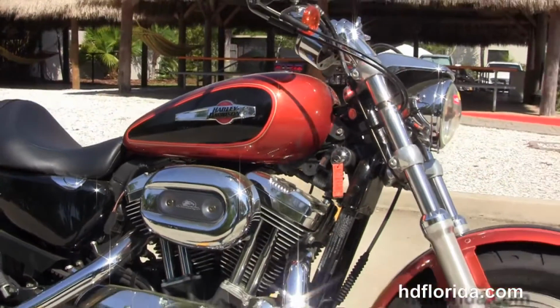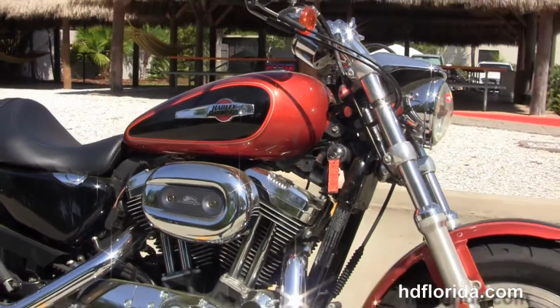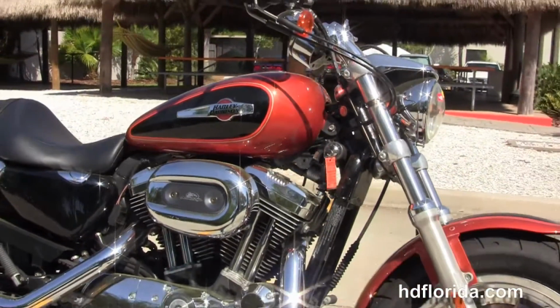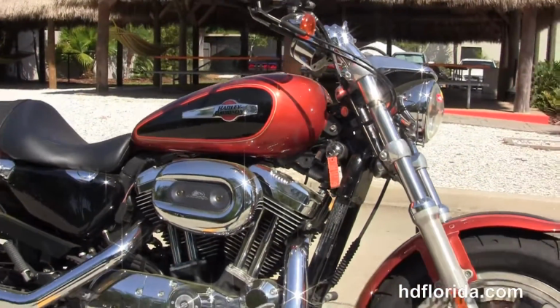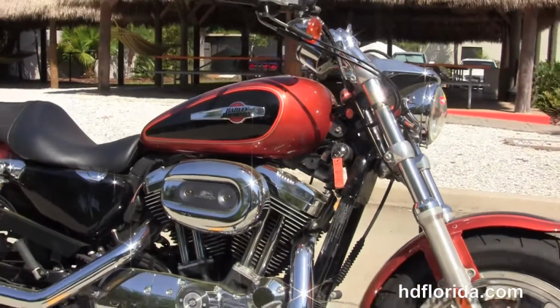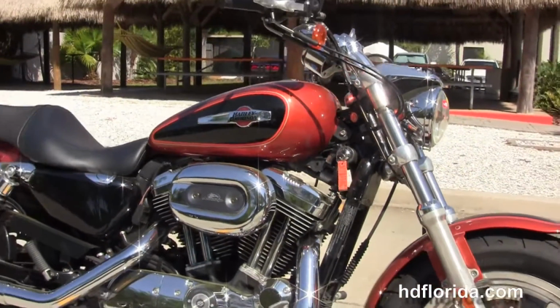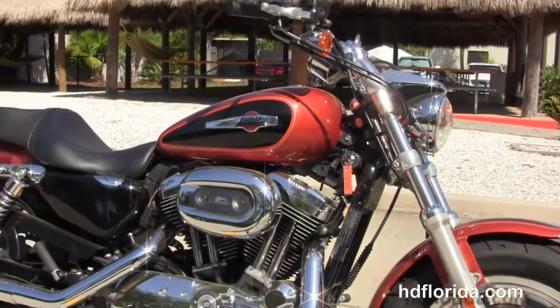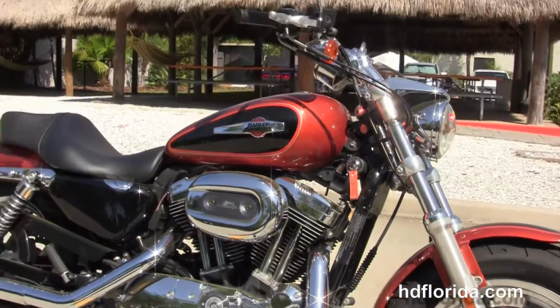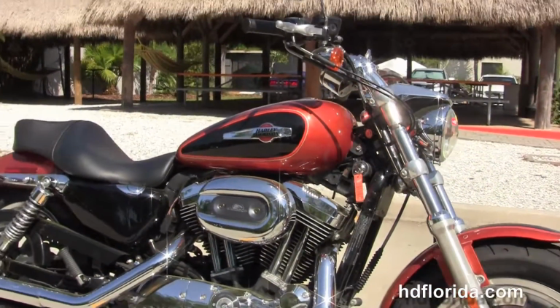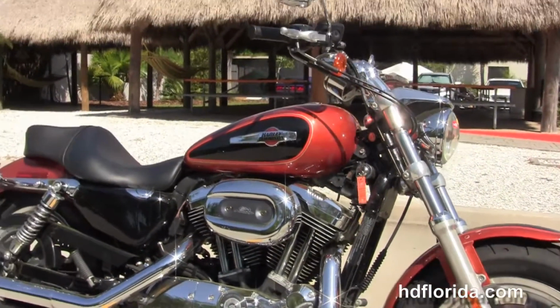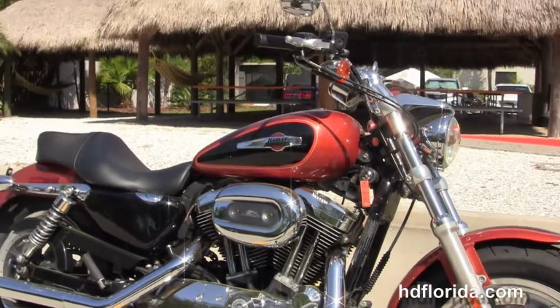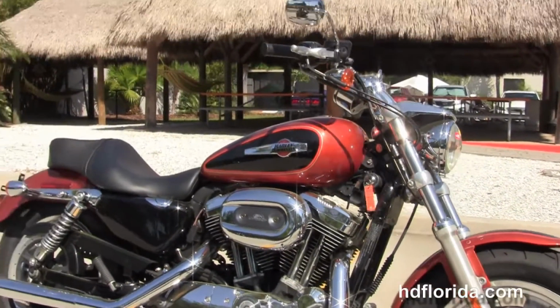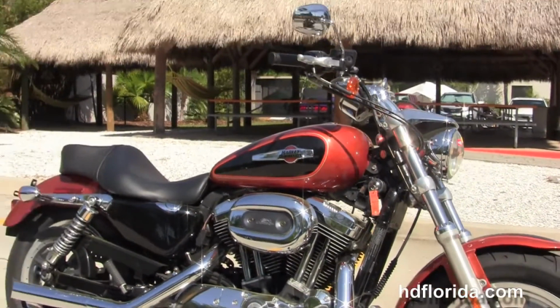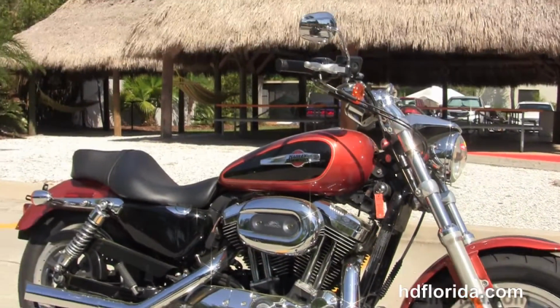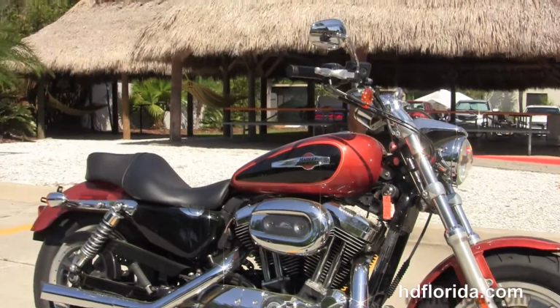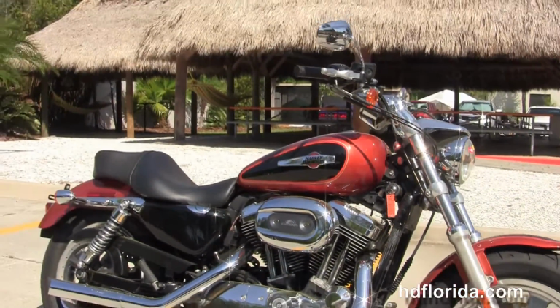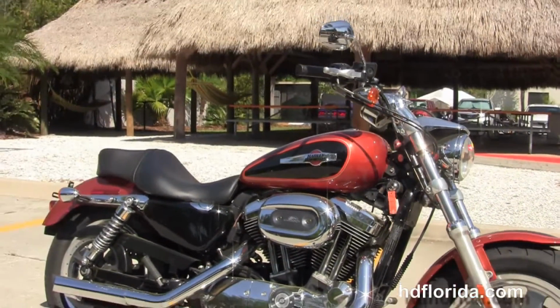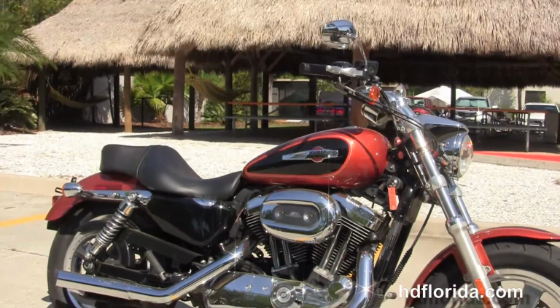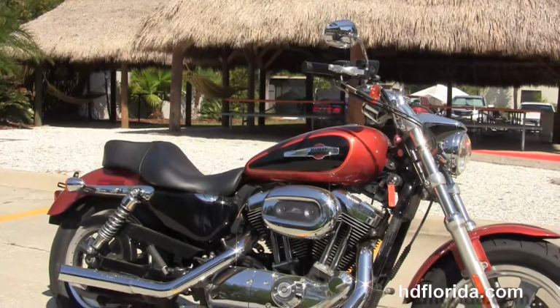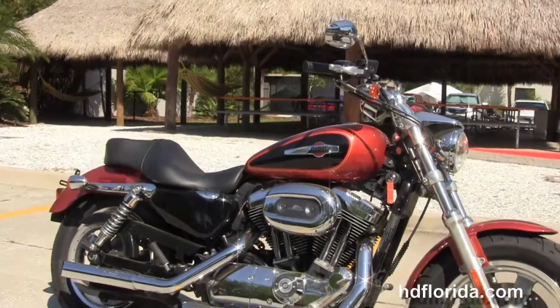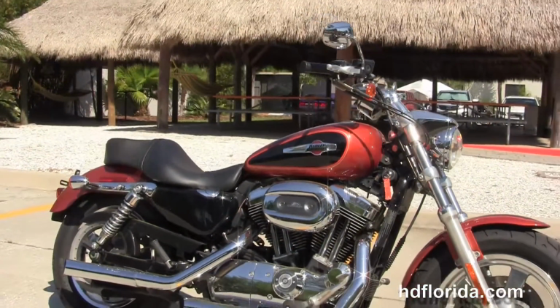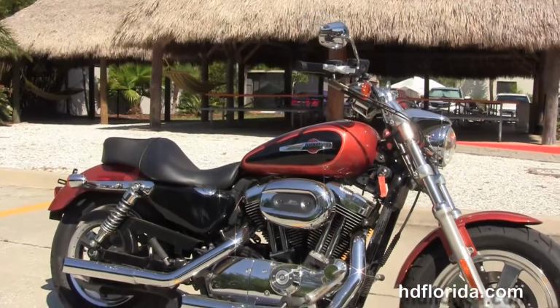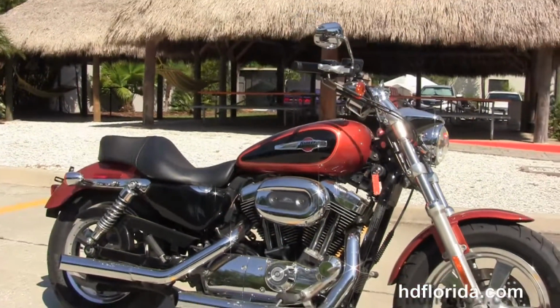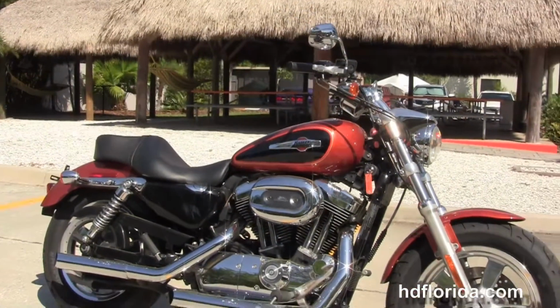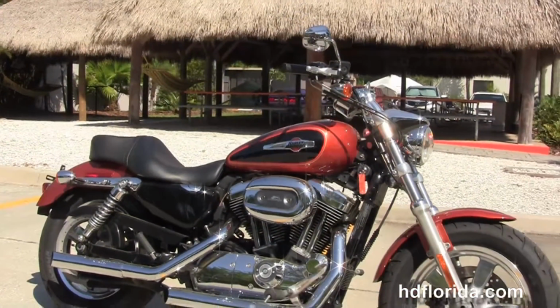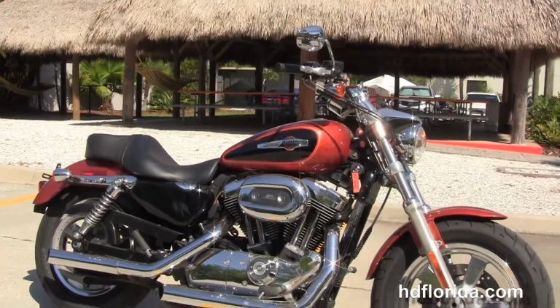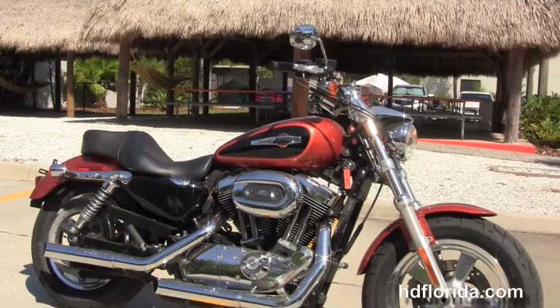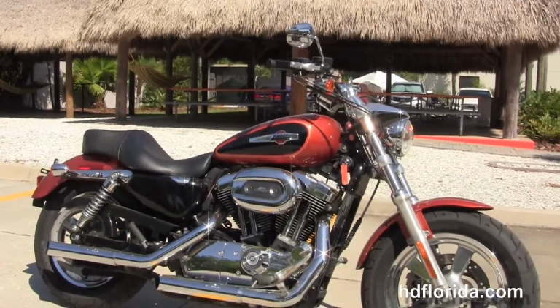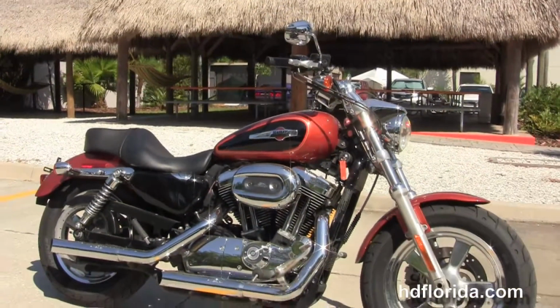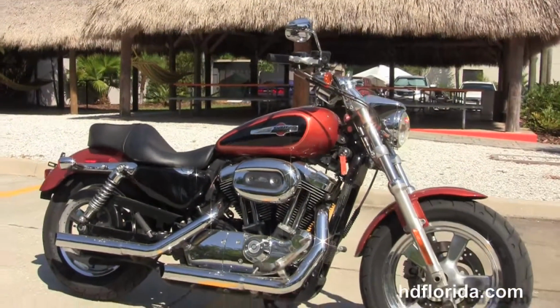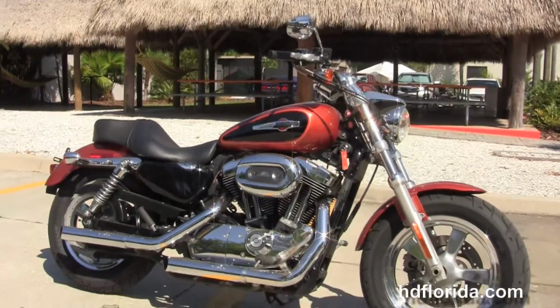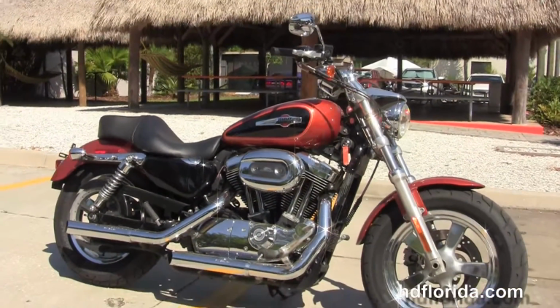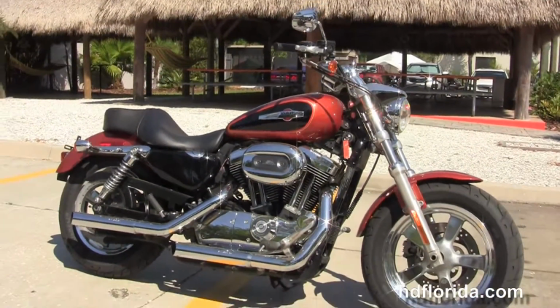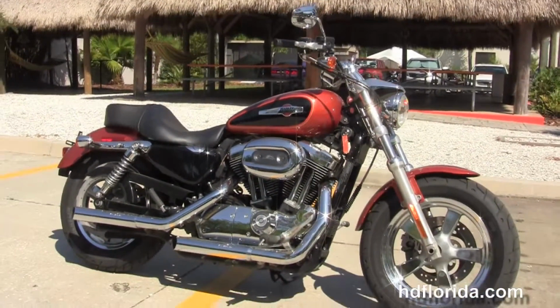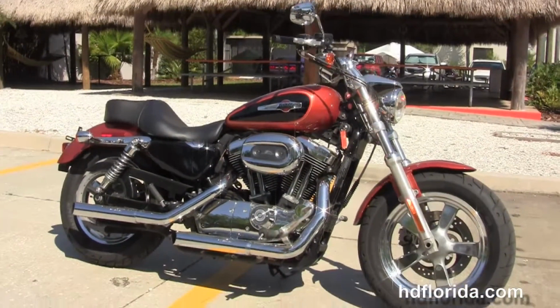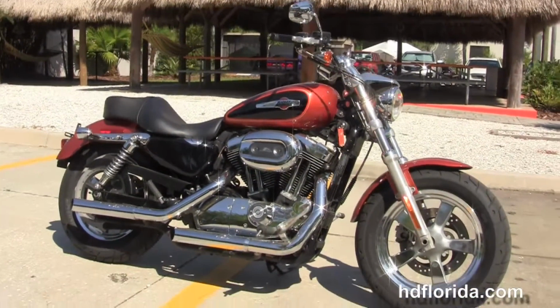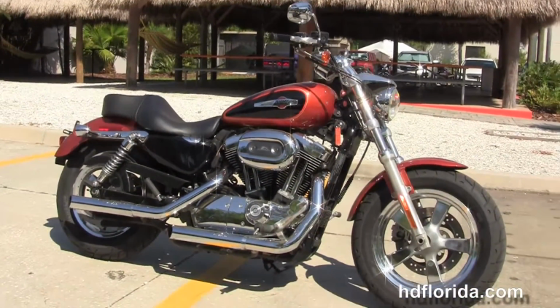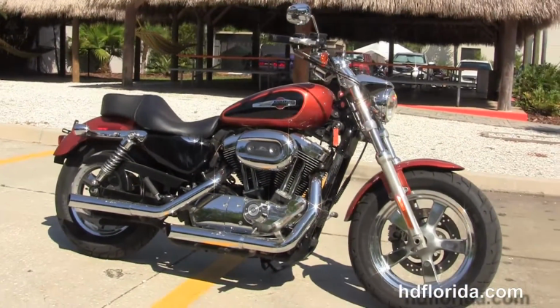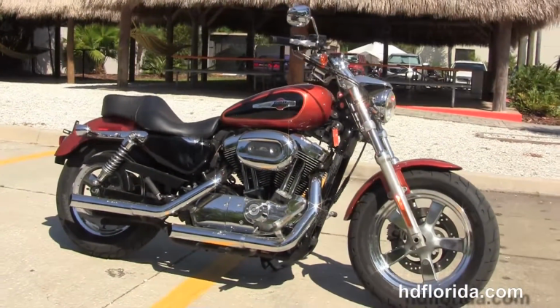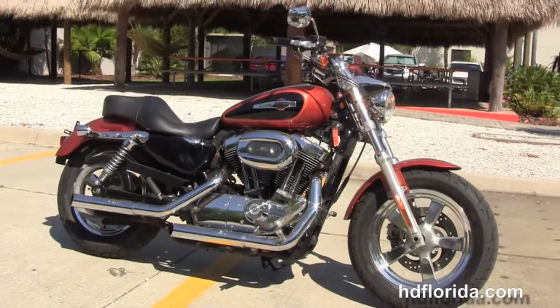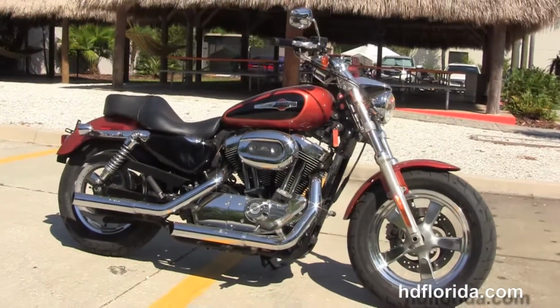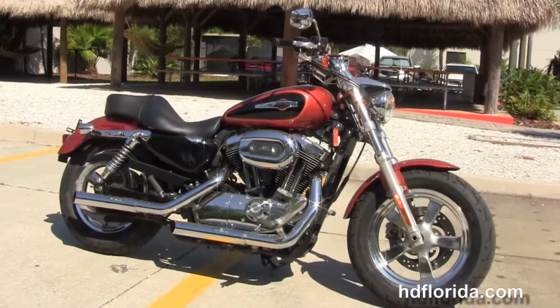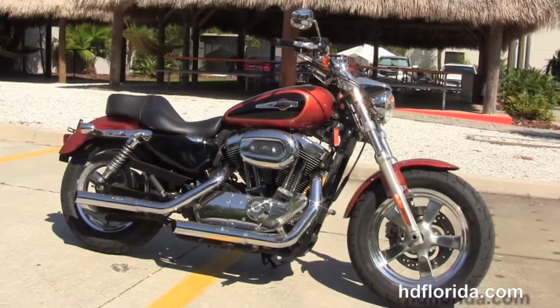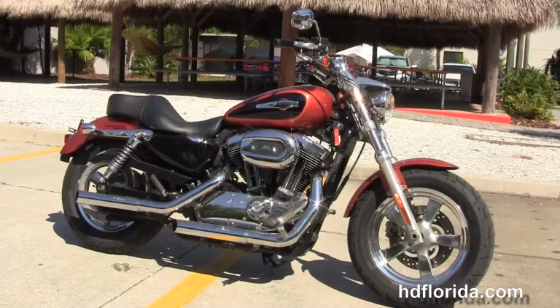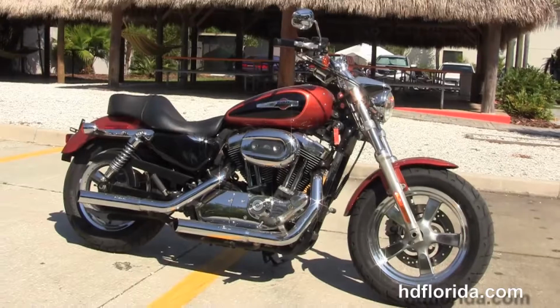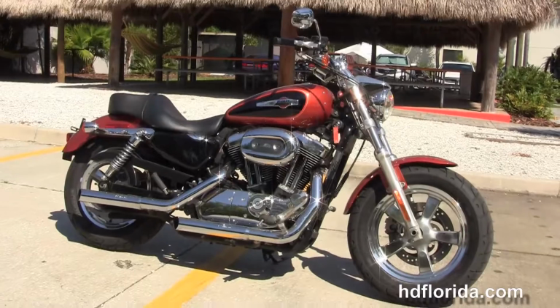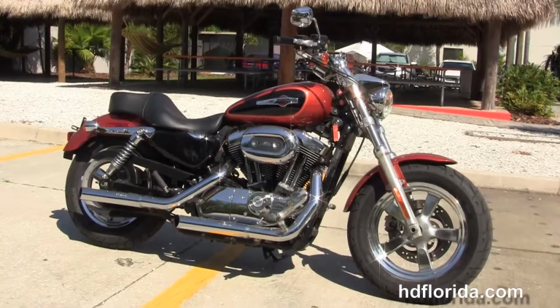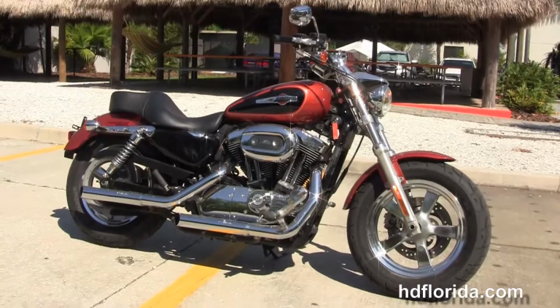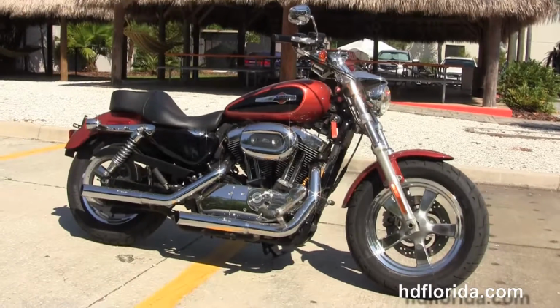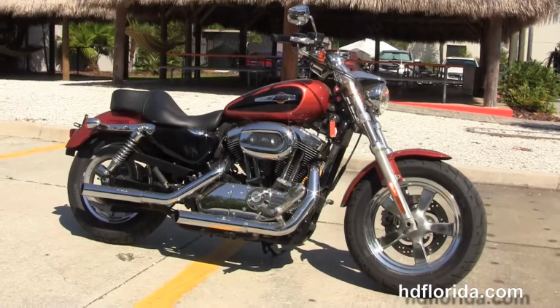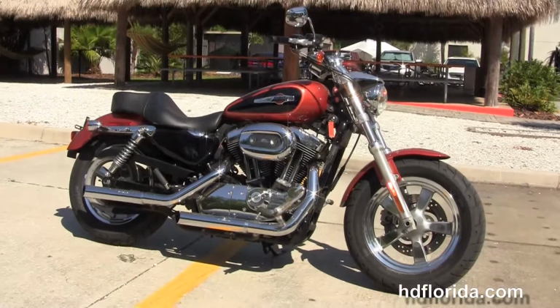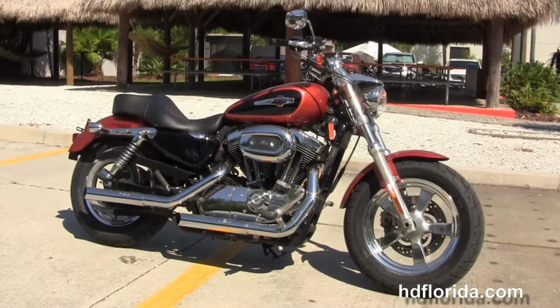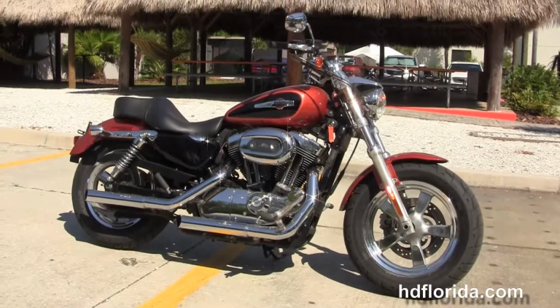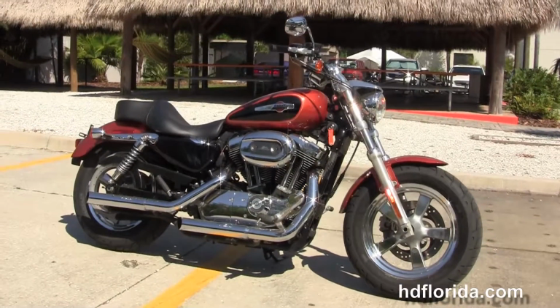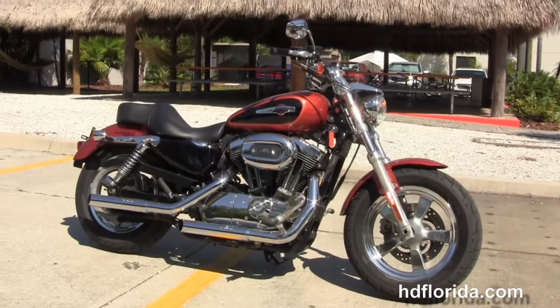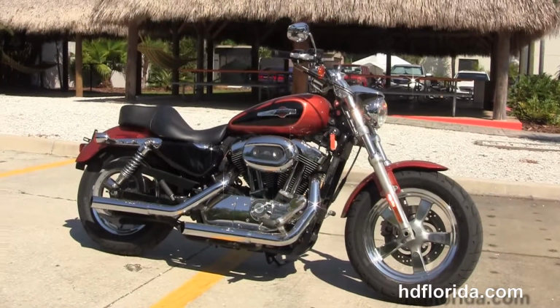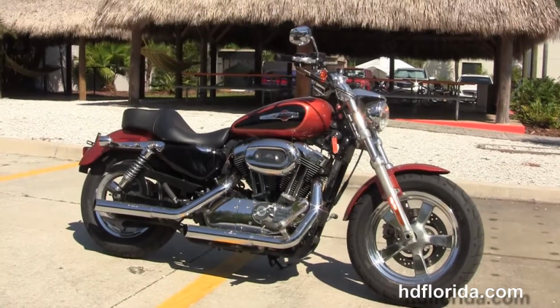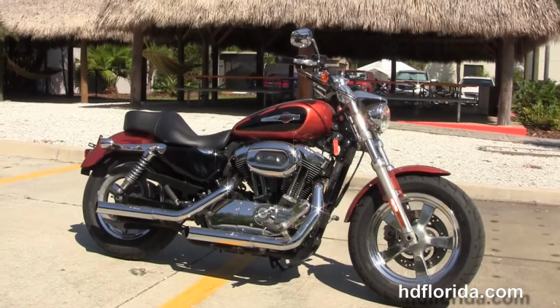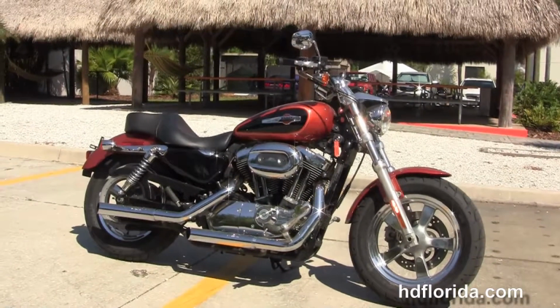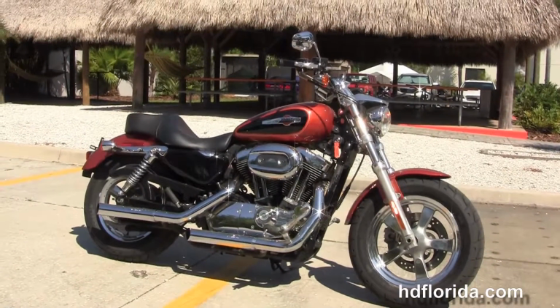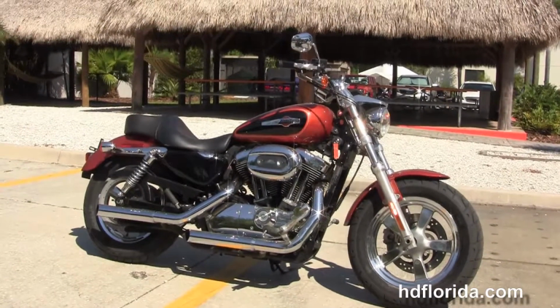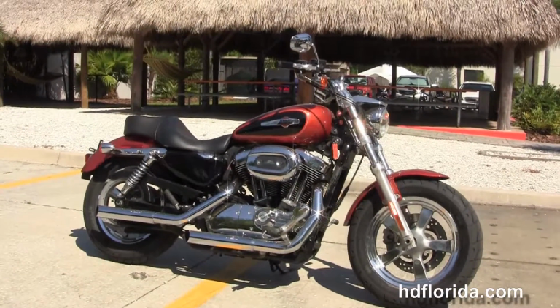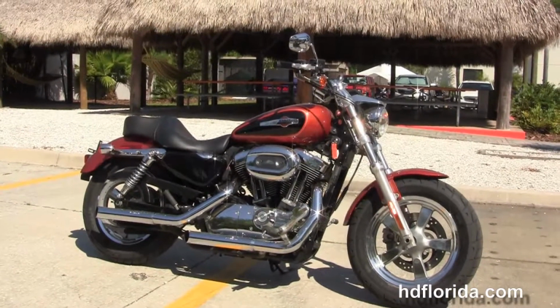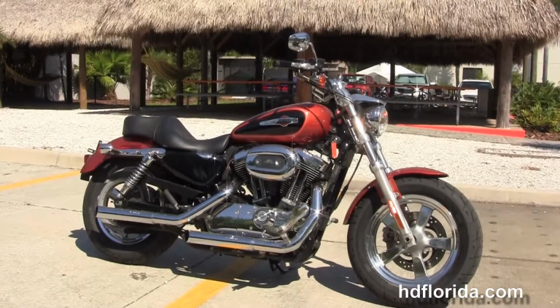Here at the world famous Harley-Davidson of Florida, all bikes are fully serviced and safety inspected. We take anything on trade — import motorcycles, cars,